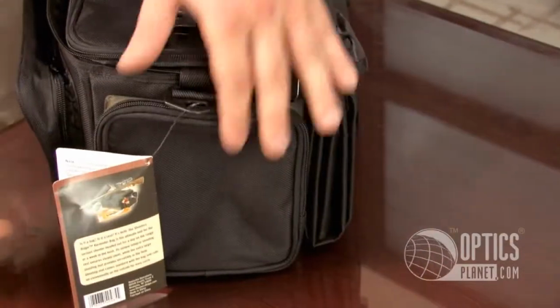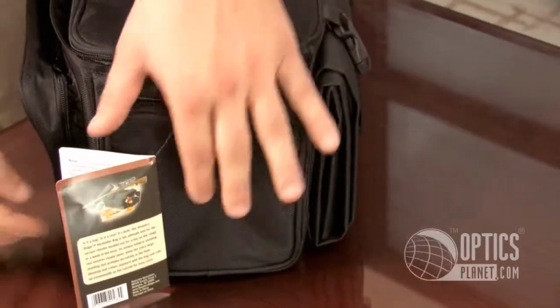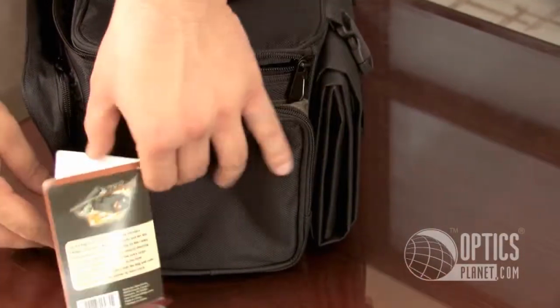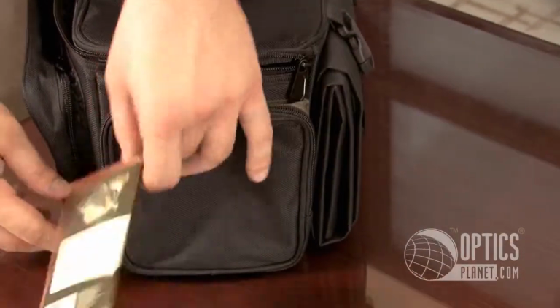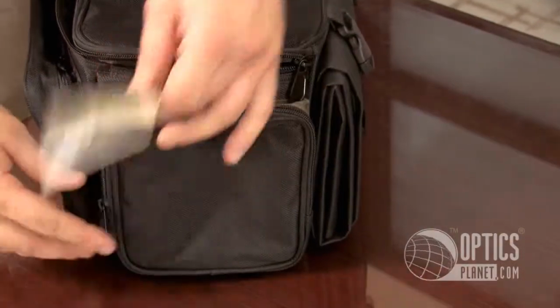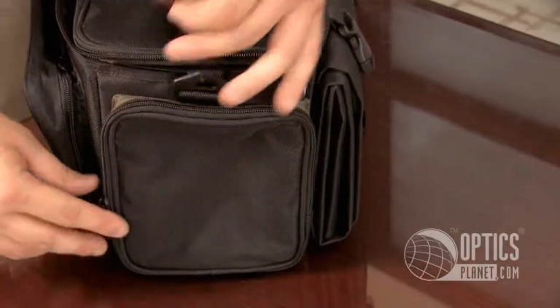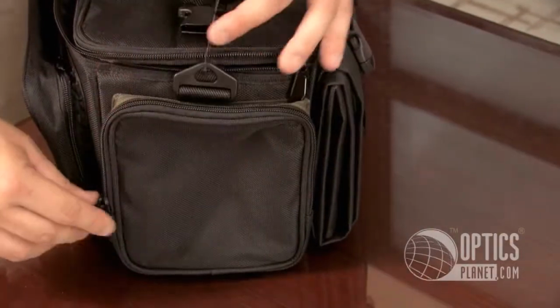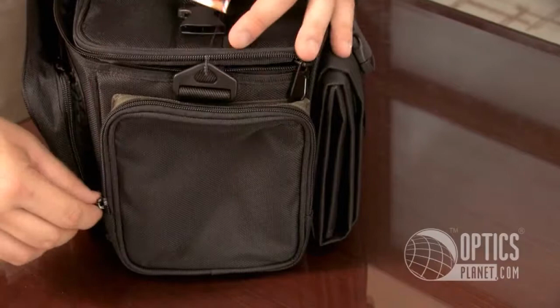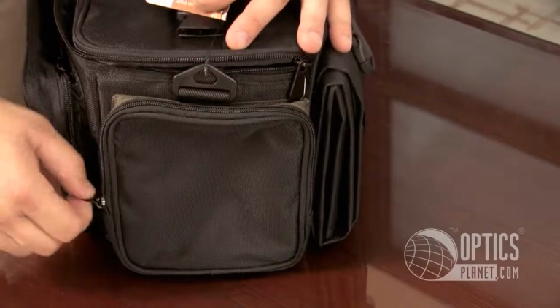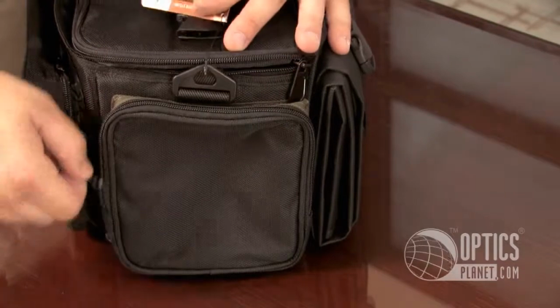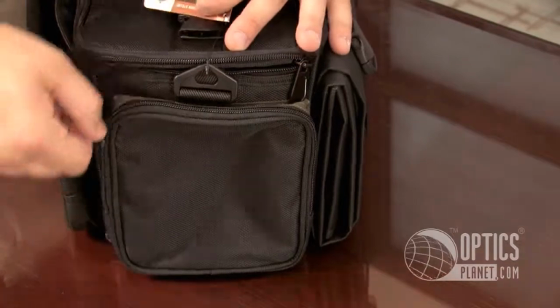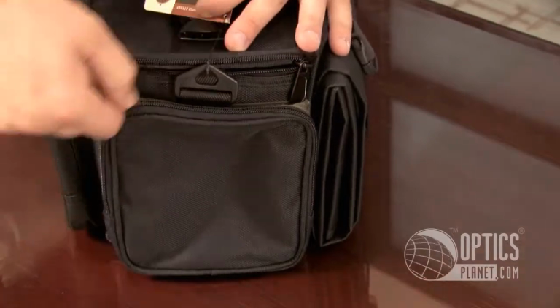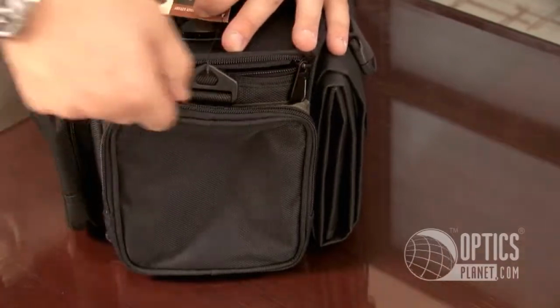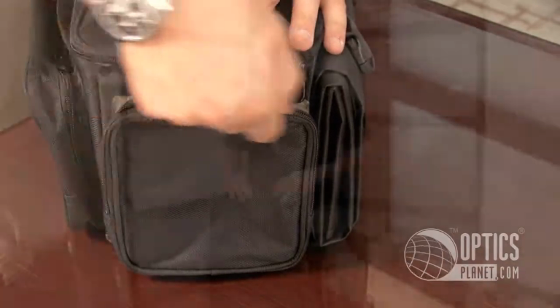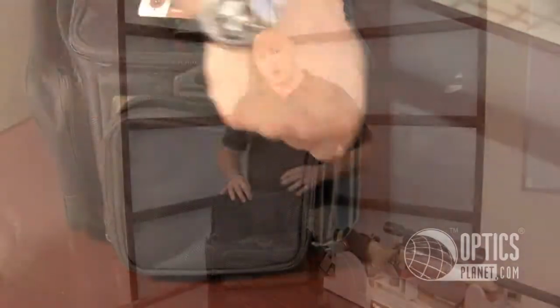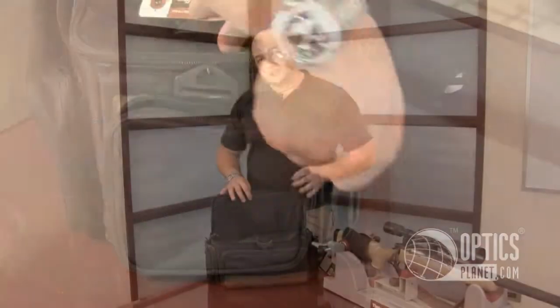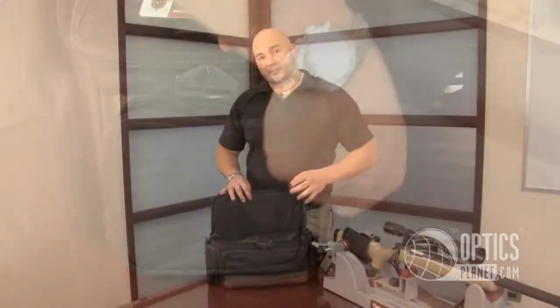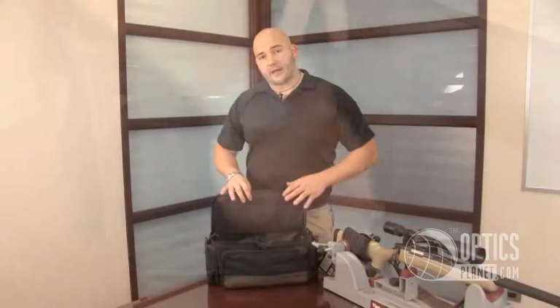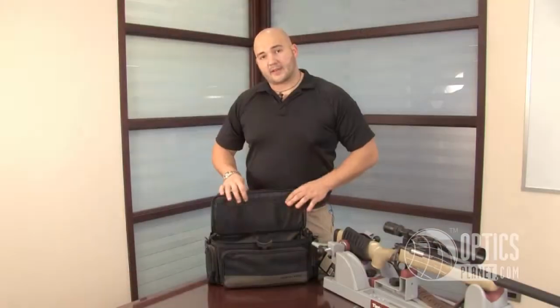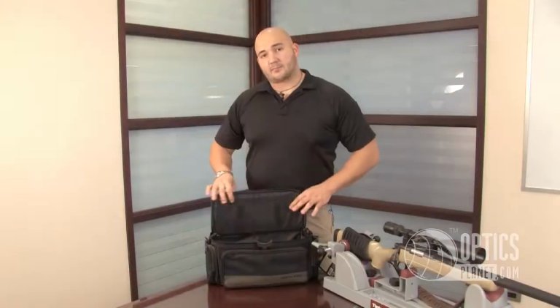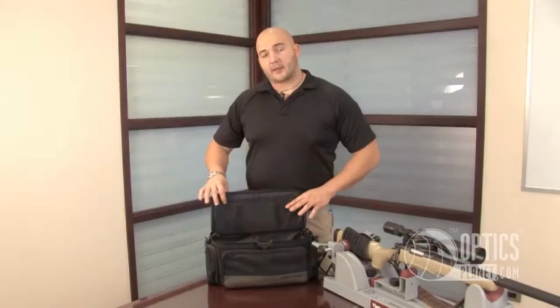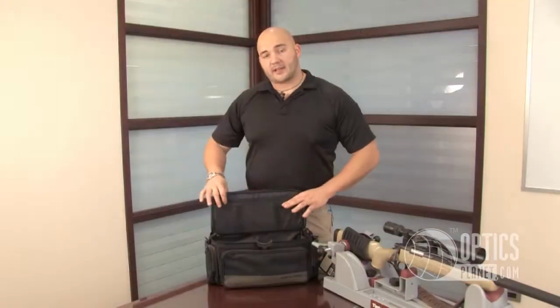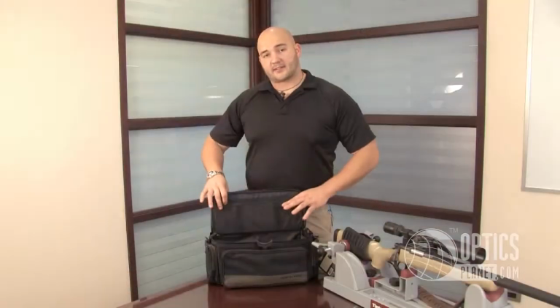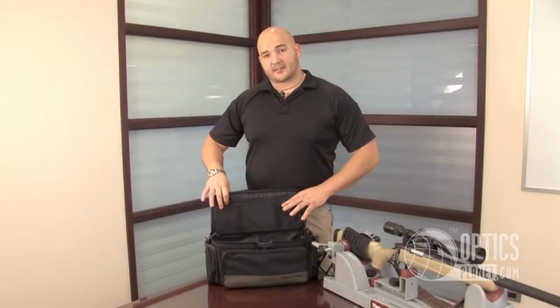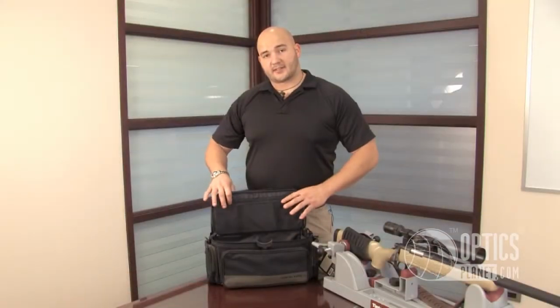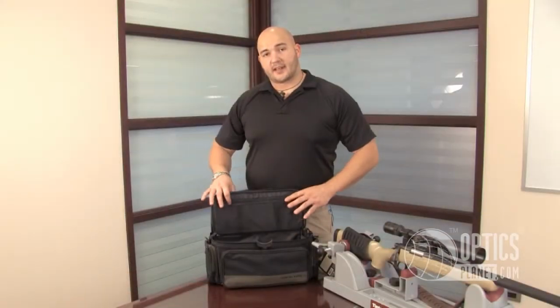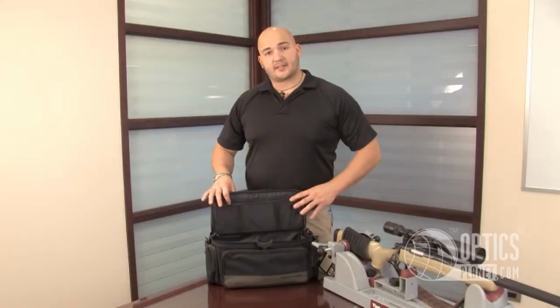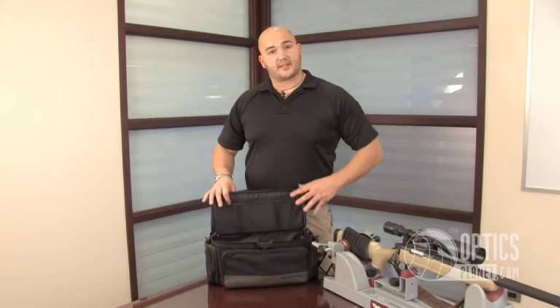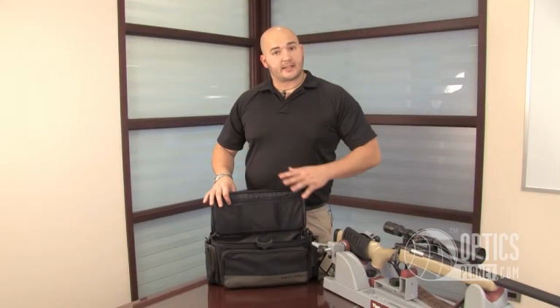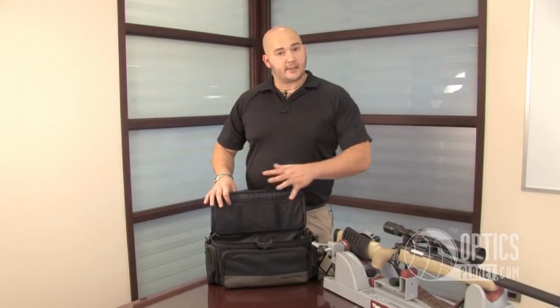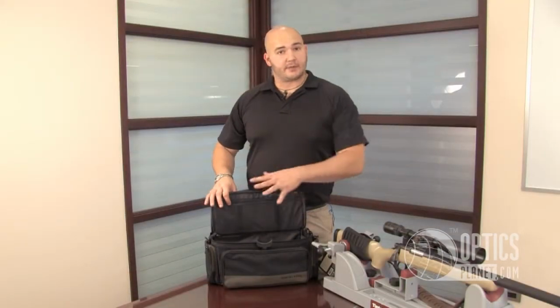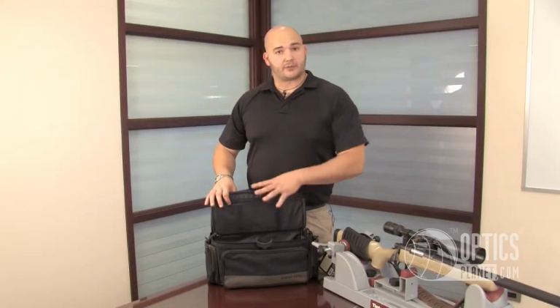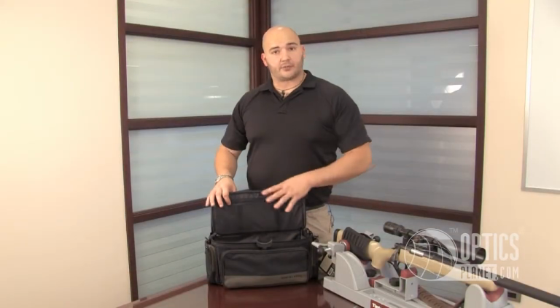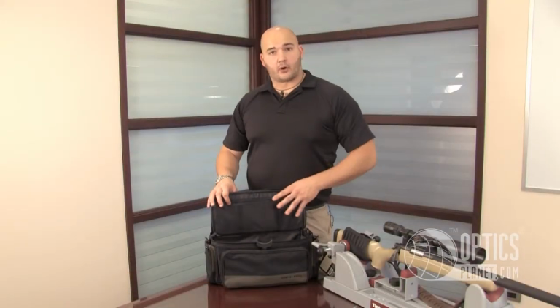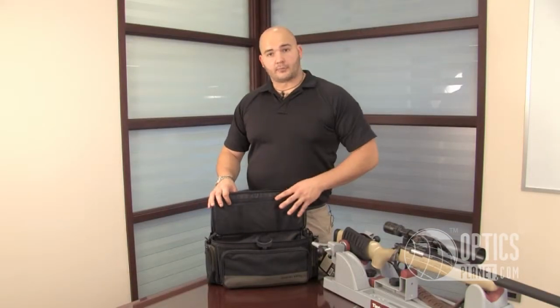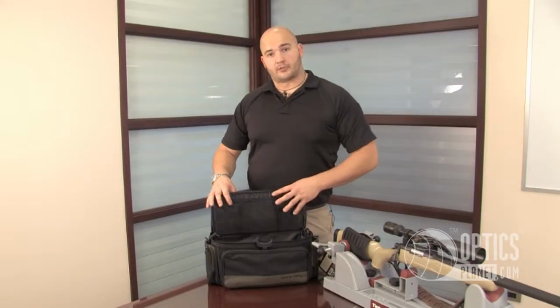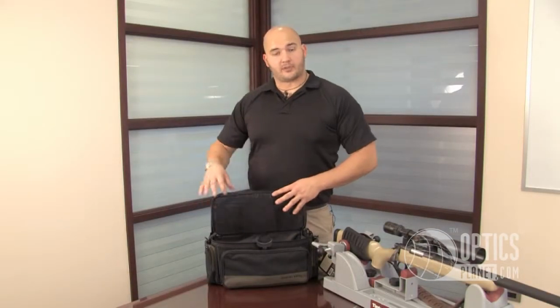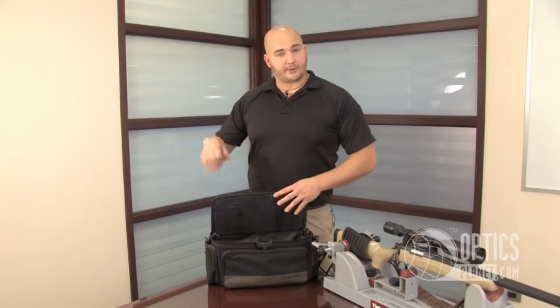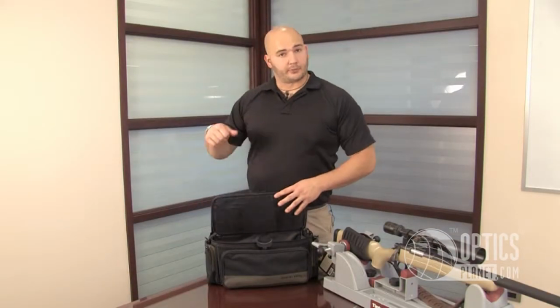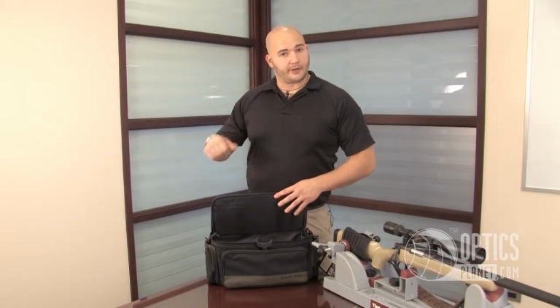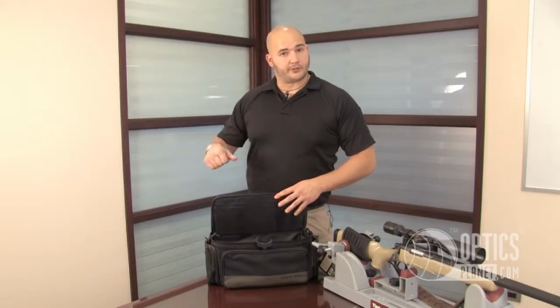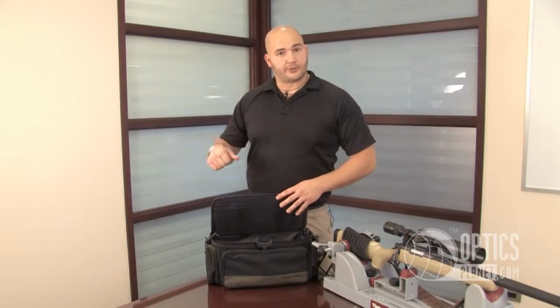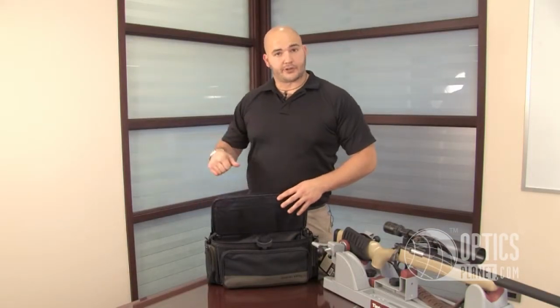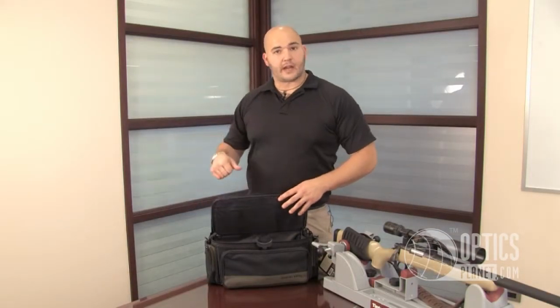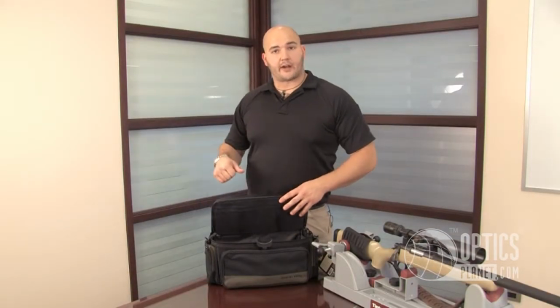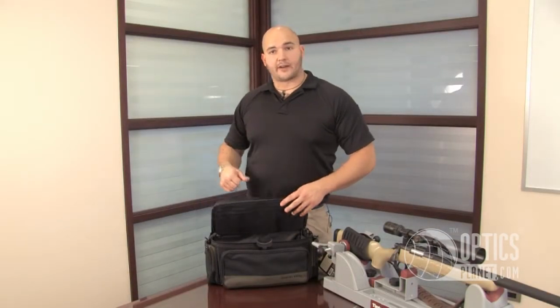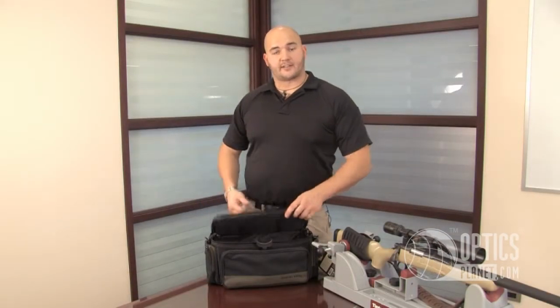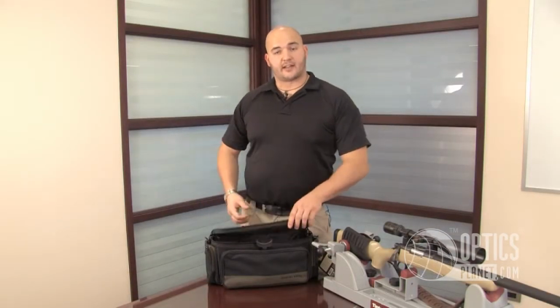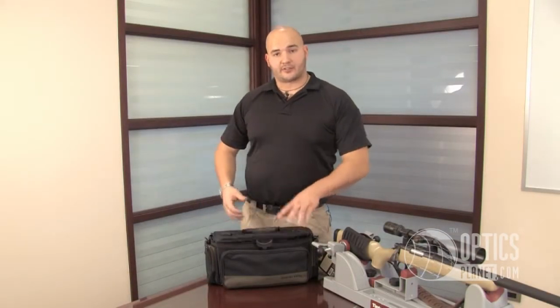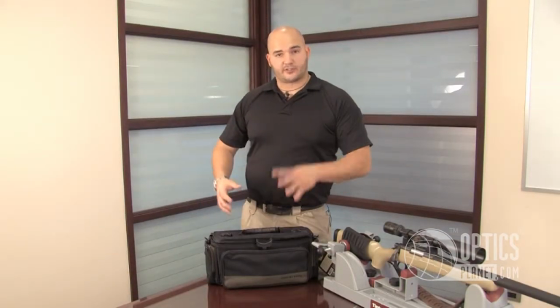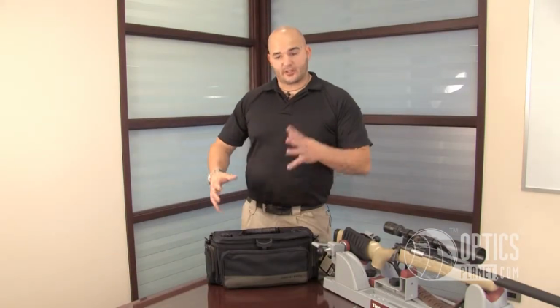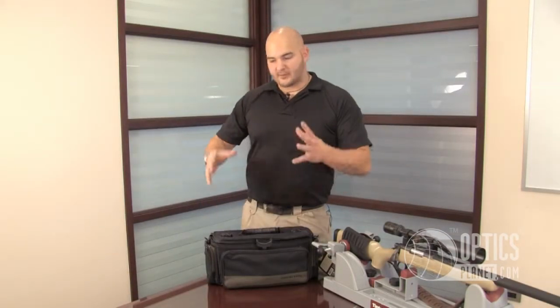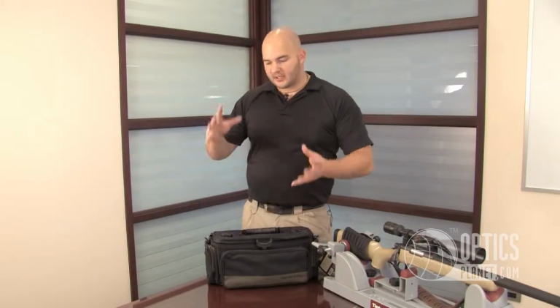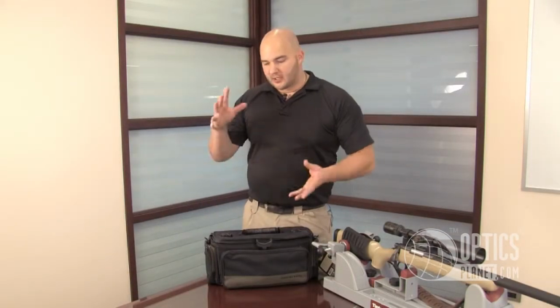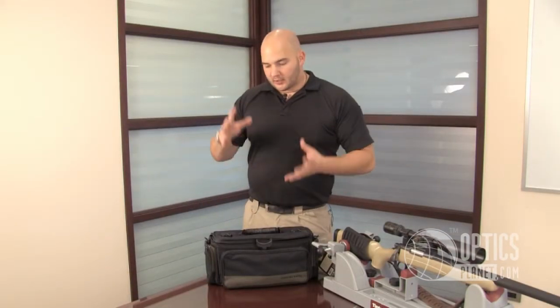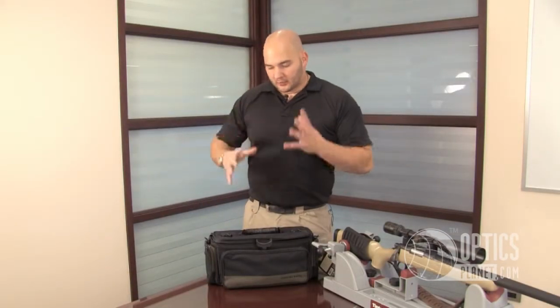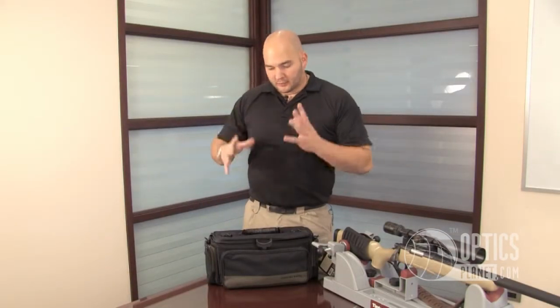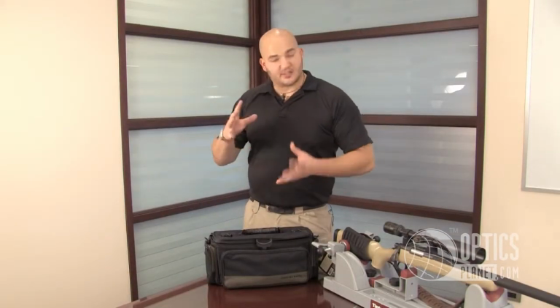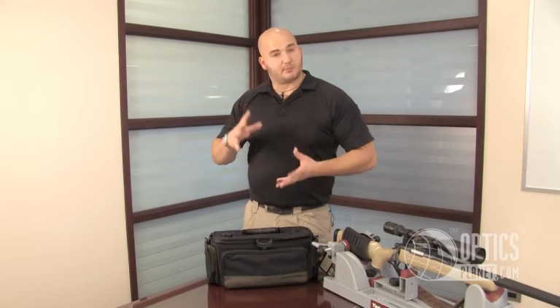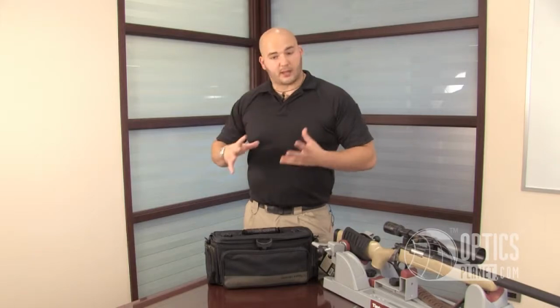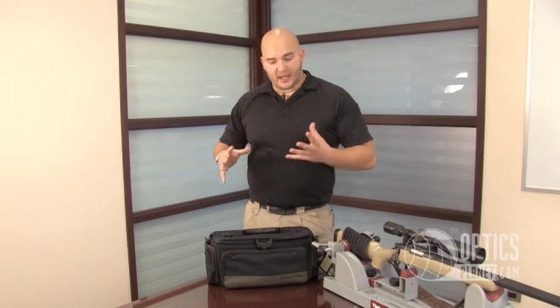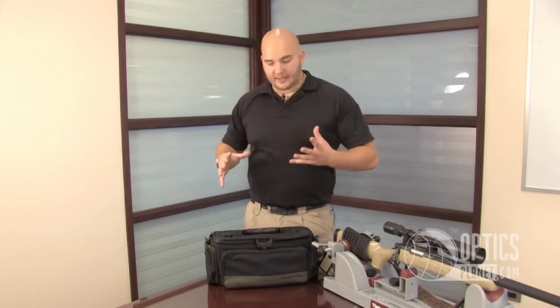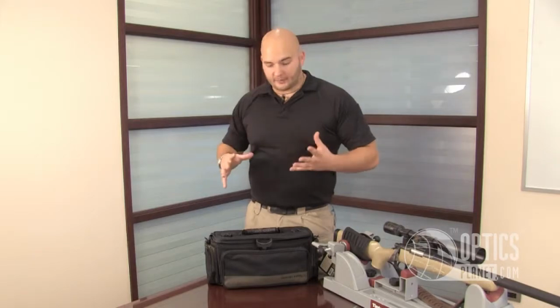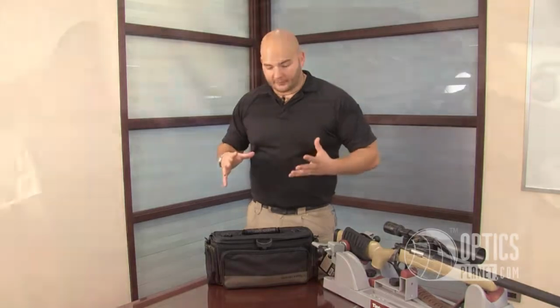There's another pocket on the side. It also has plastic stays to keep its form, so it's going to be rigid when you're carrying it — it's not just going to be loose and pliable.